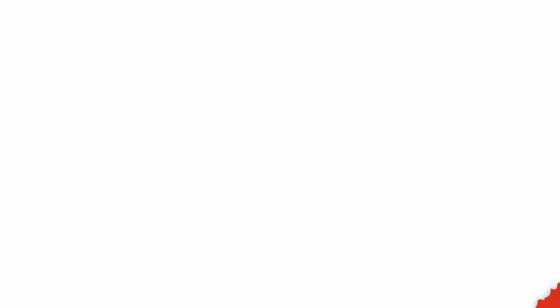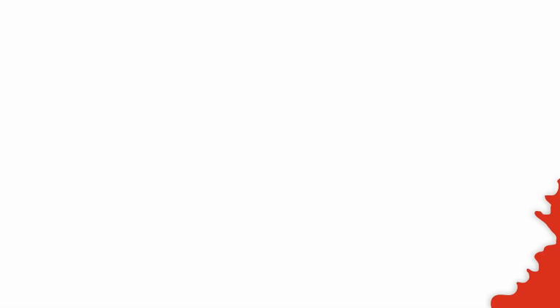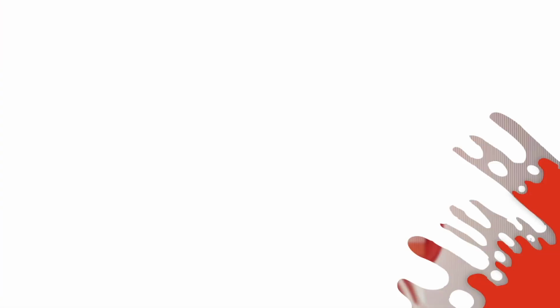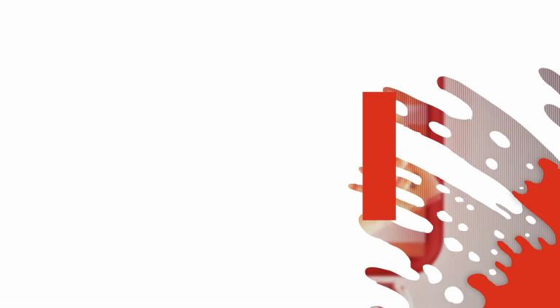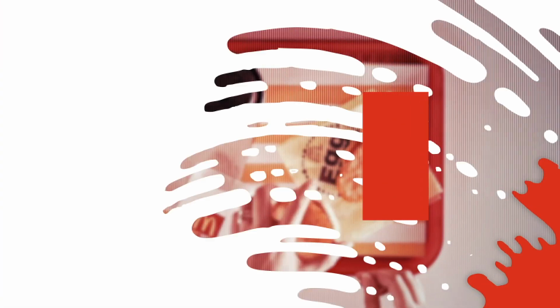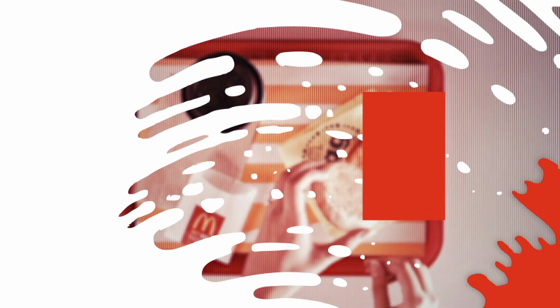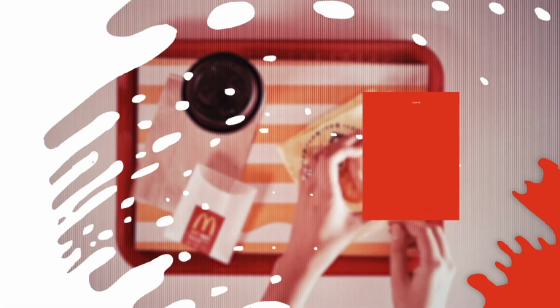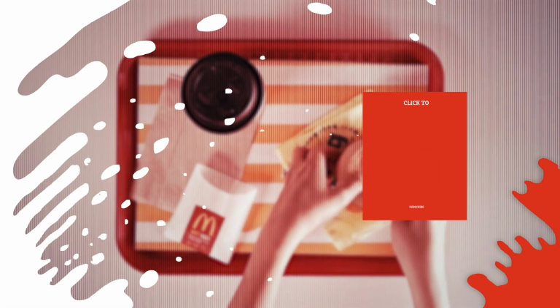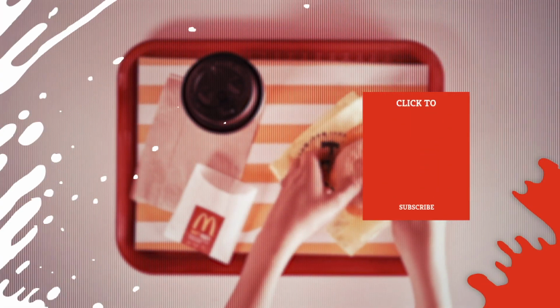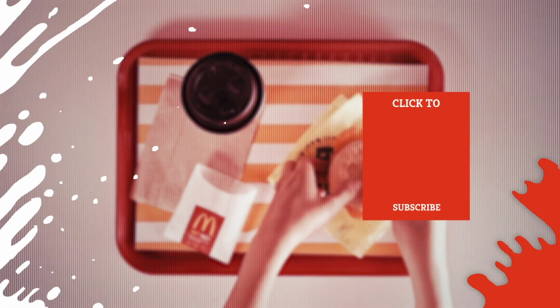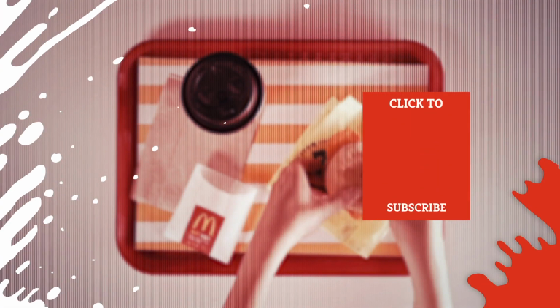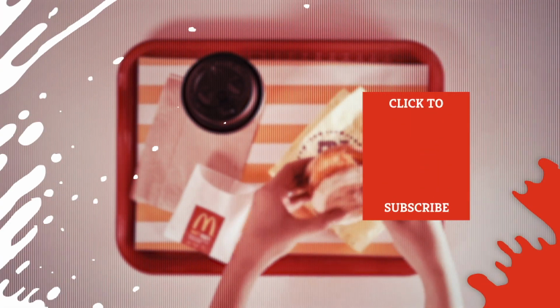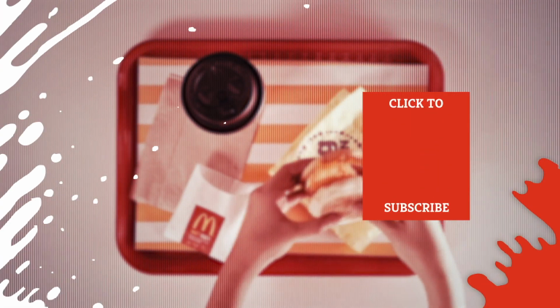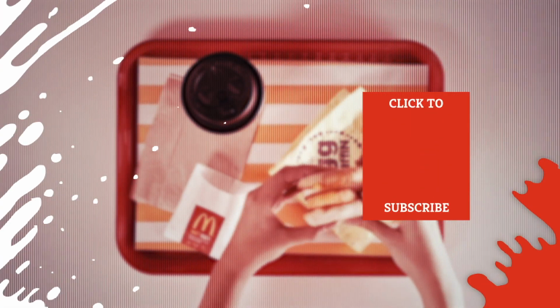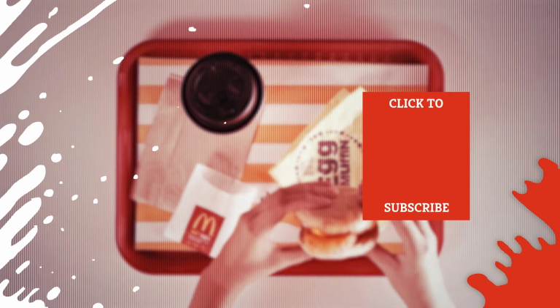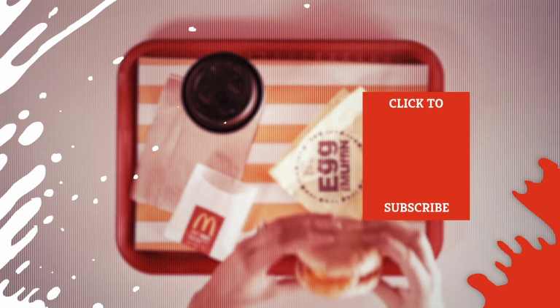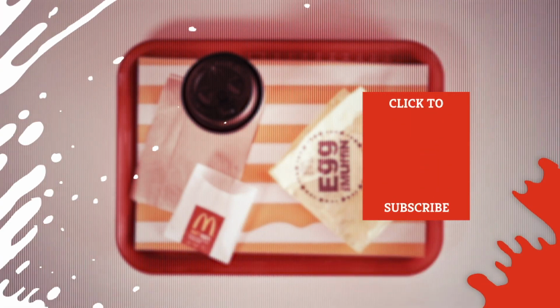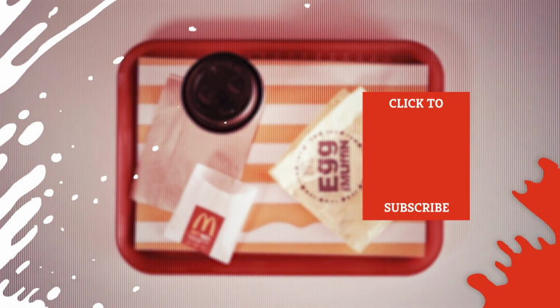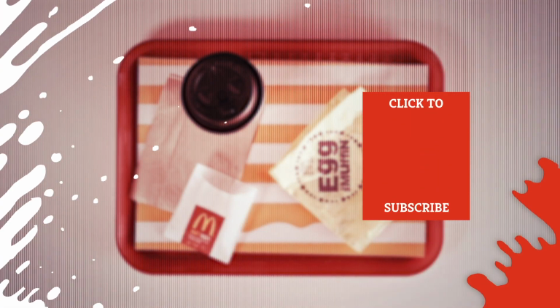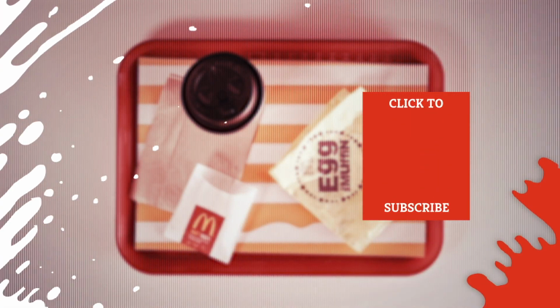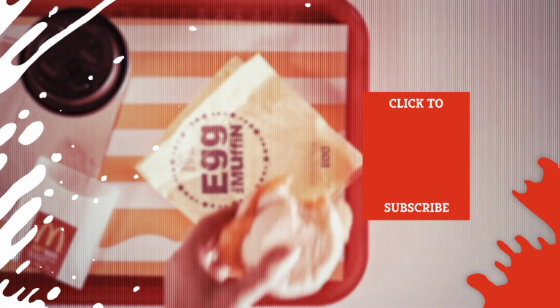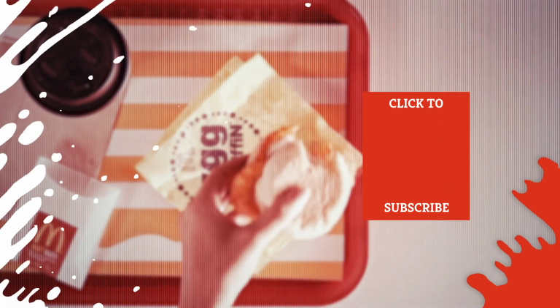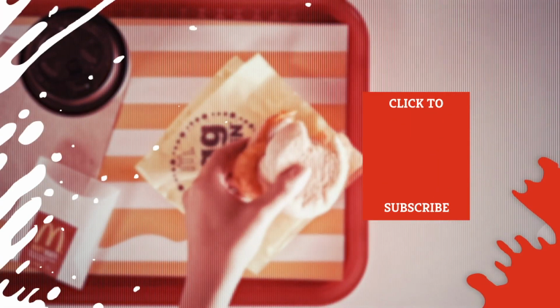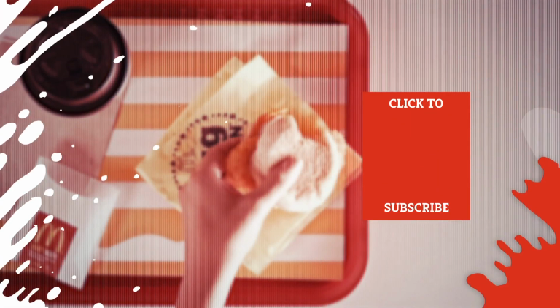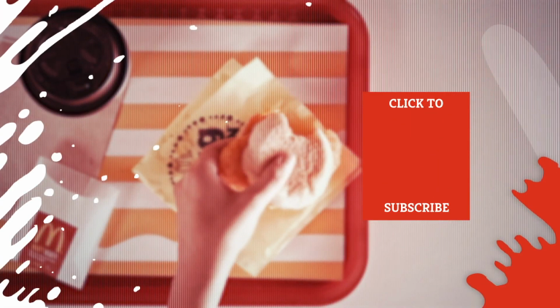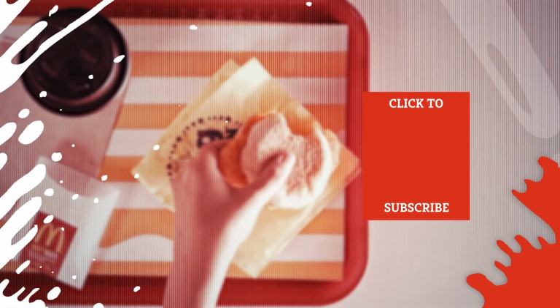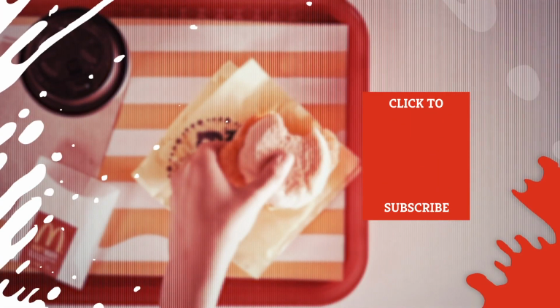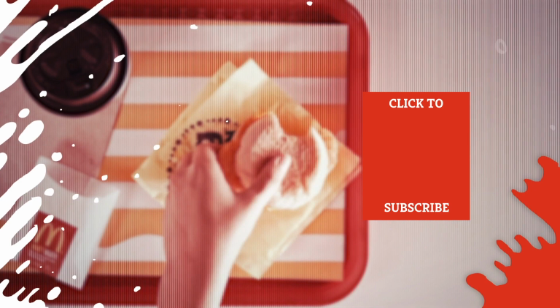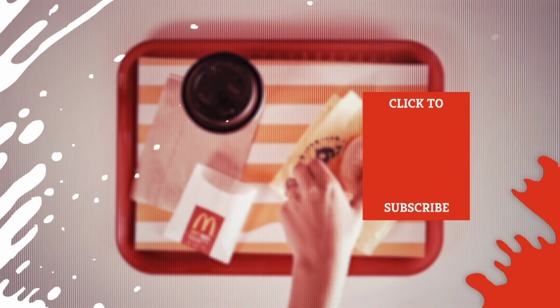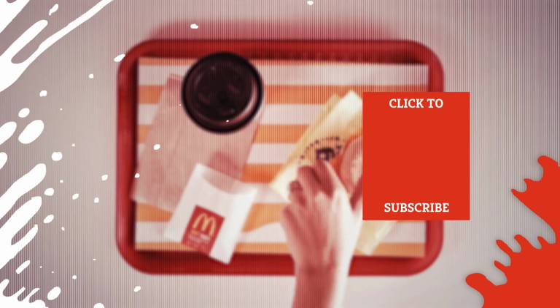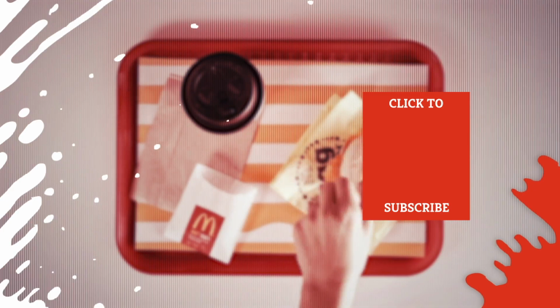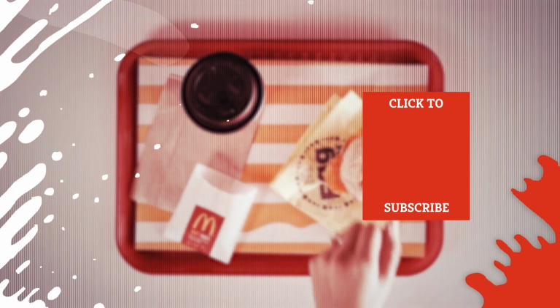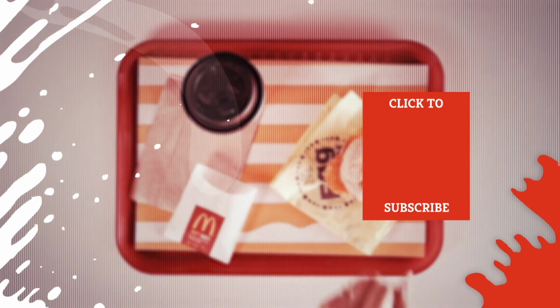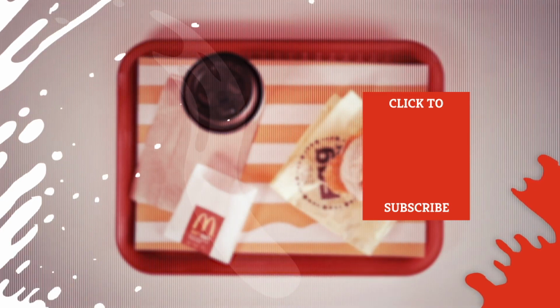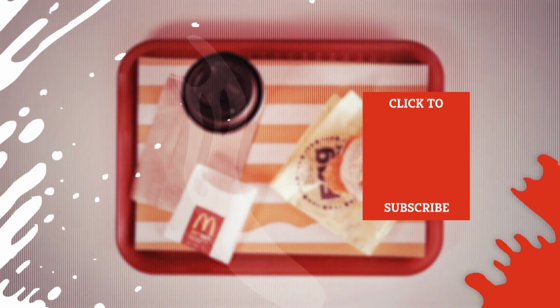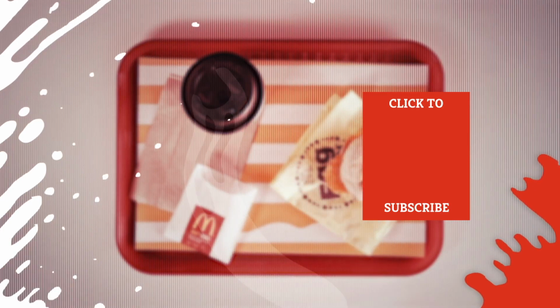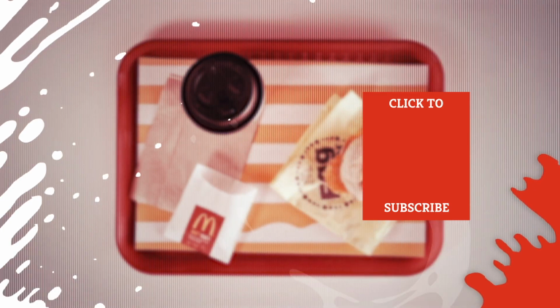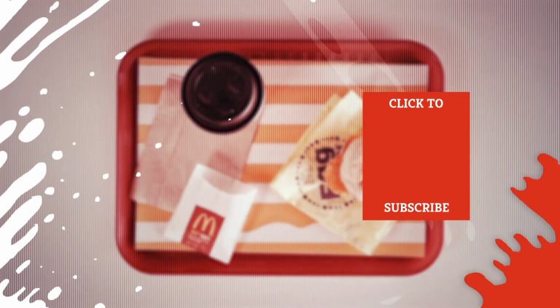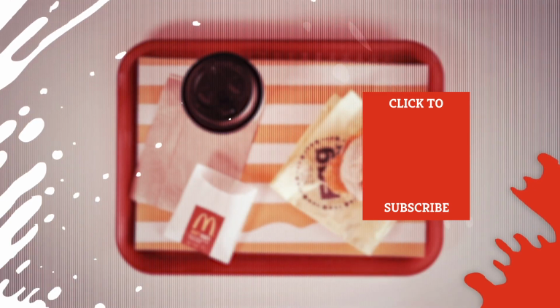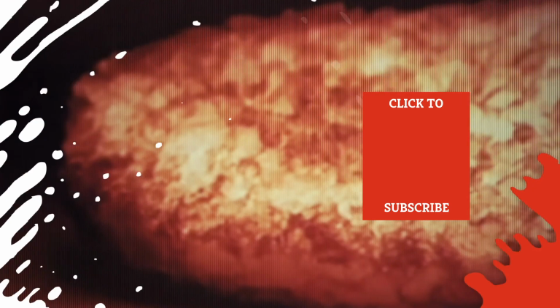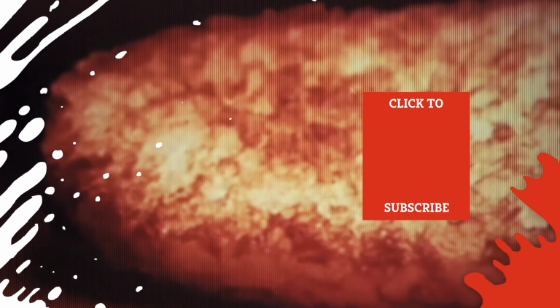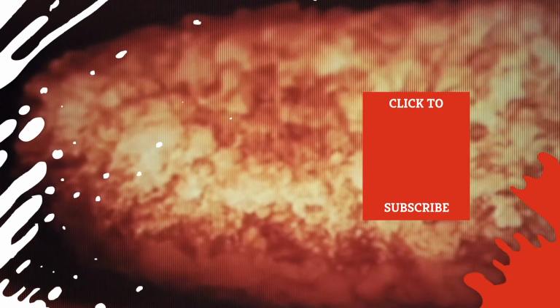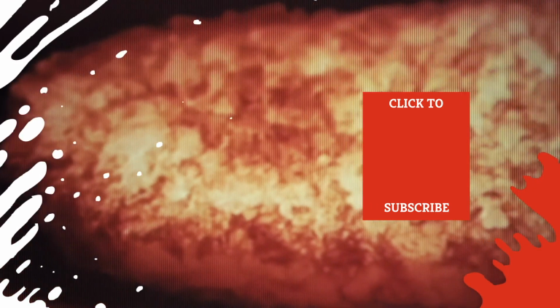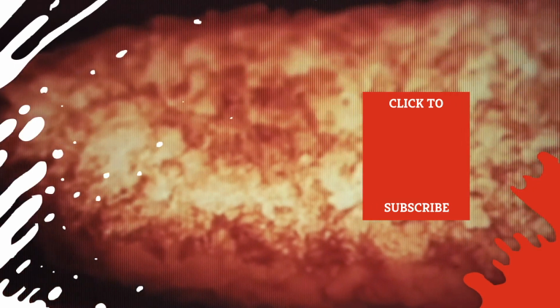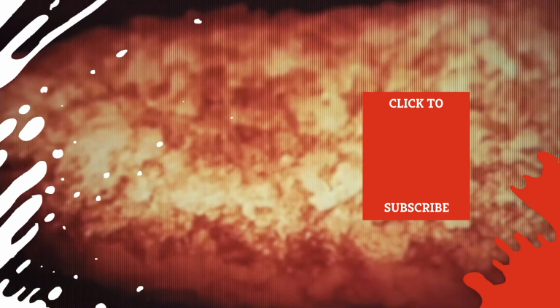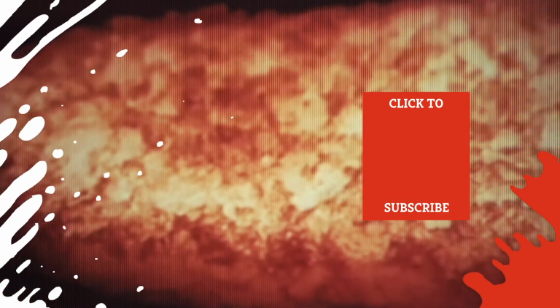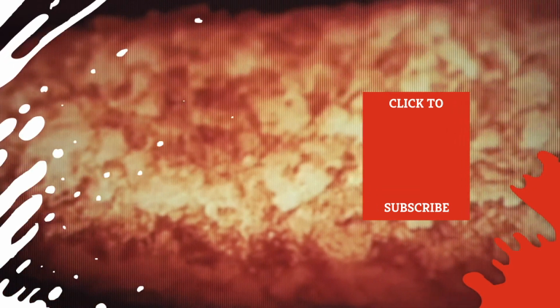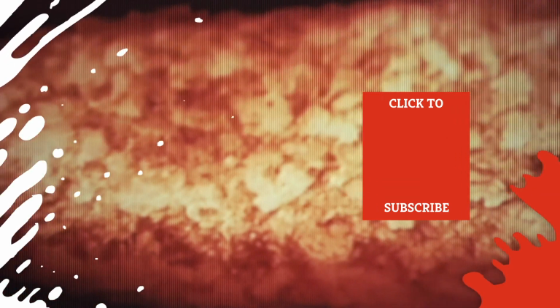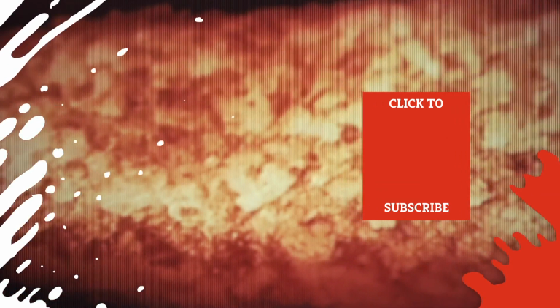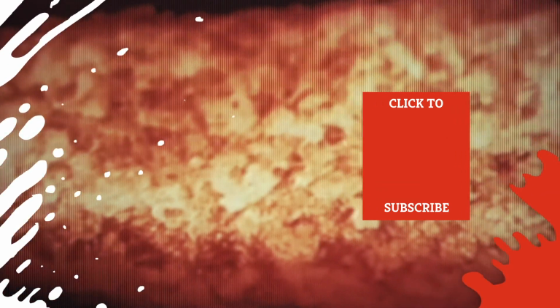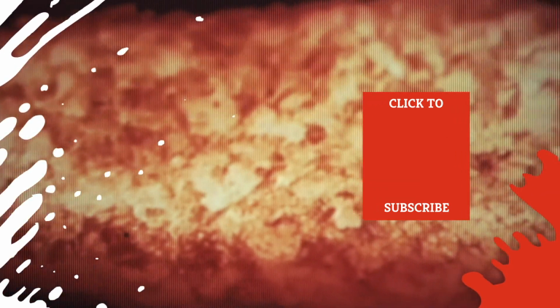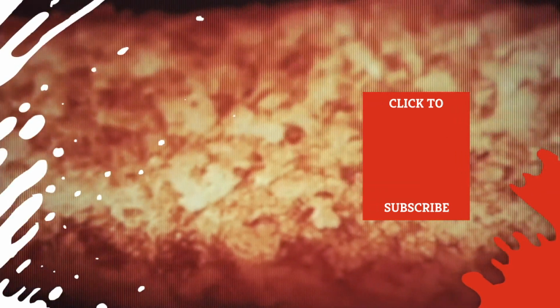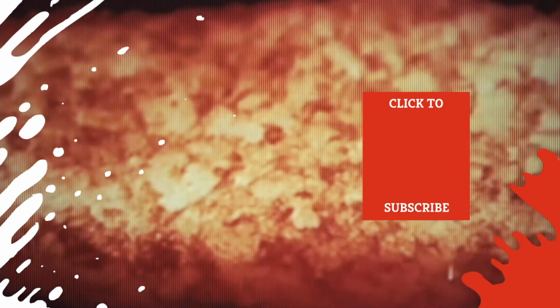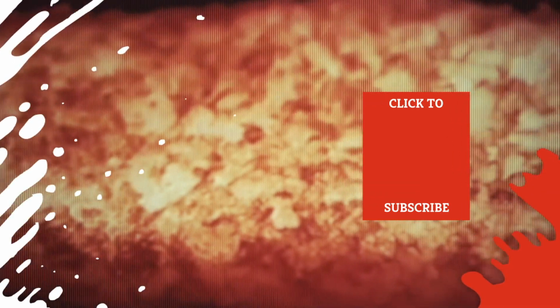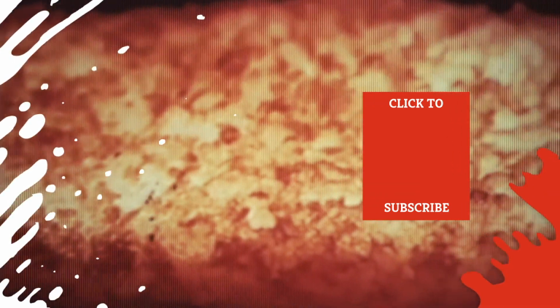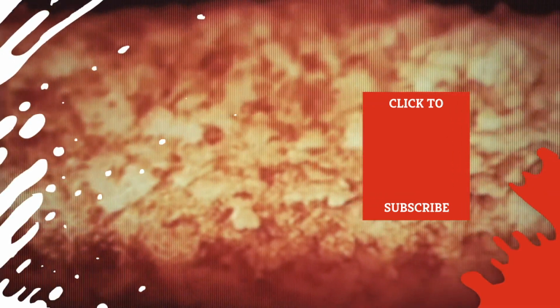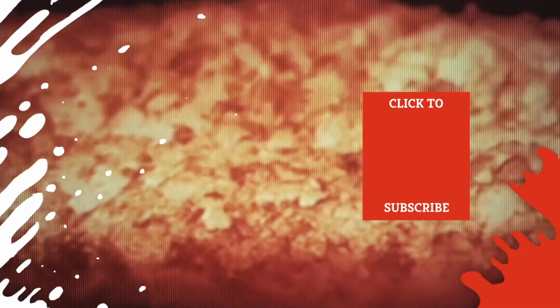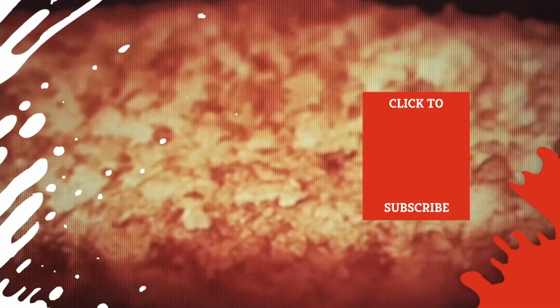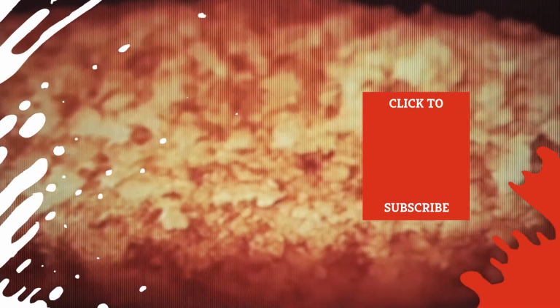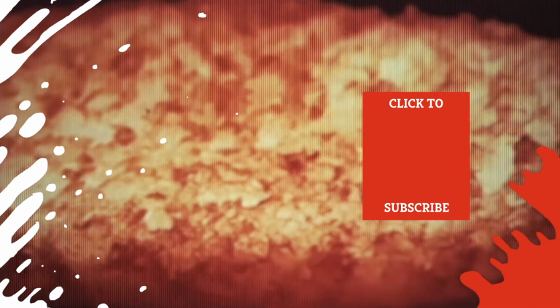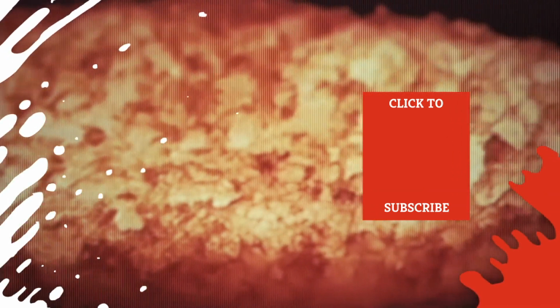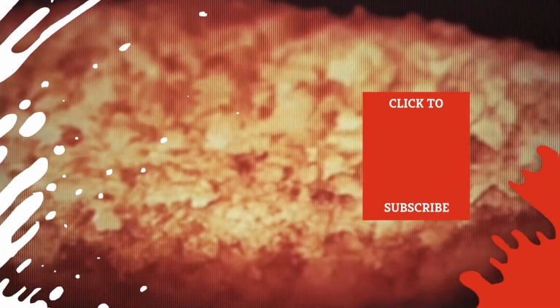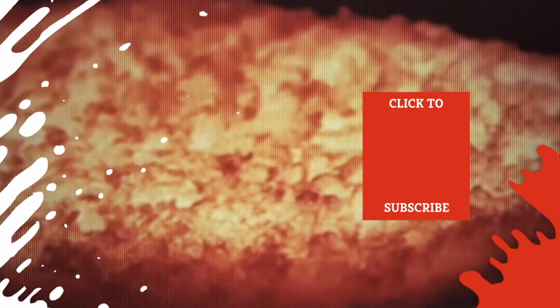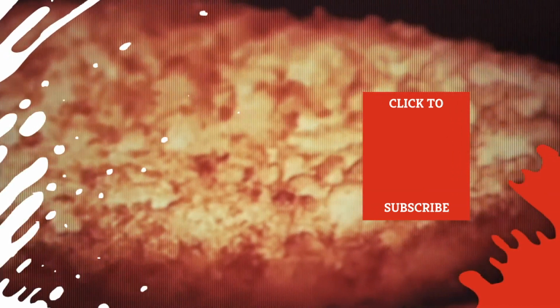Check out one of our newest videos right here! Plus, even more Mashed videos about your fast food favorites are coming soon. Subscribe to our YouTube channel and hit the bell so you don't miss a single one.